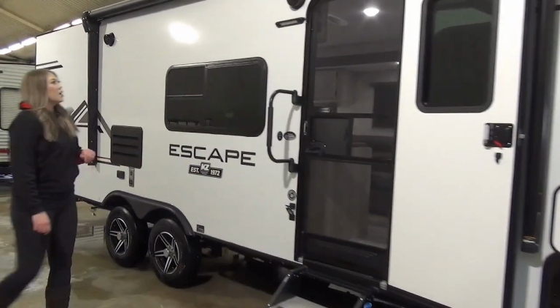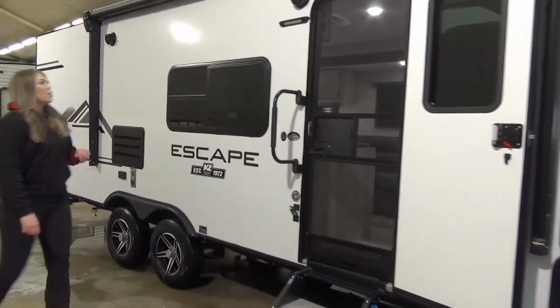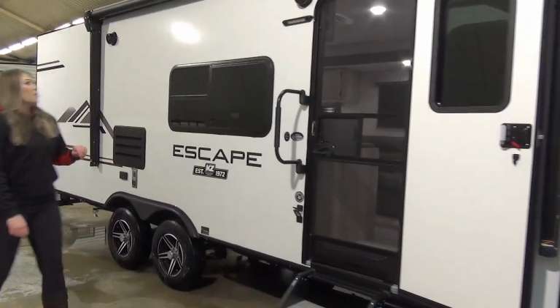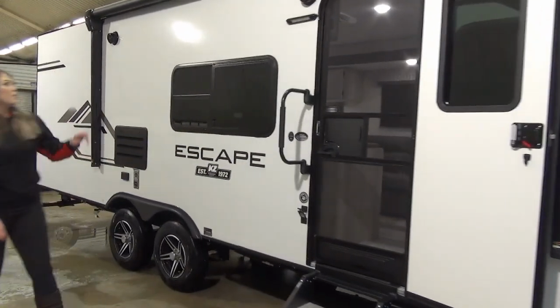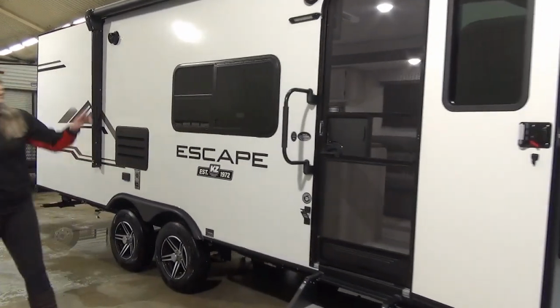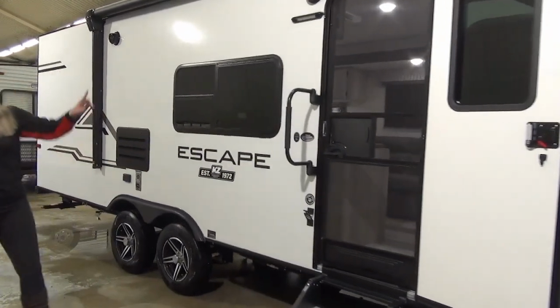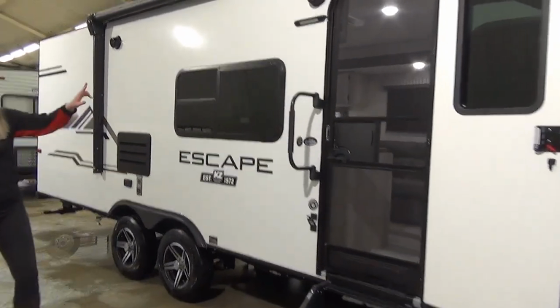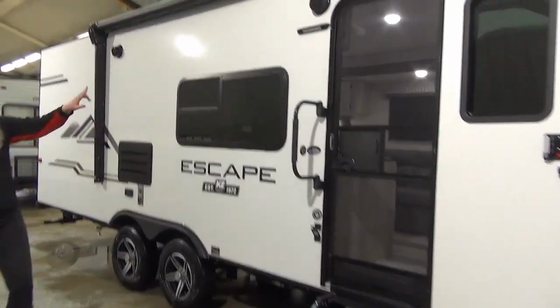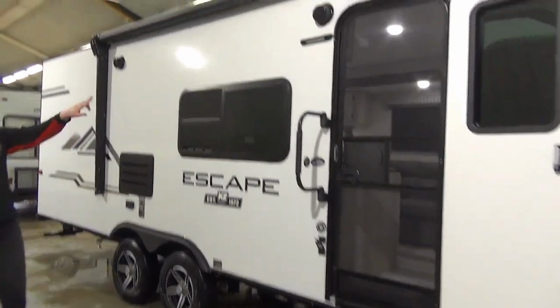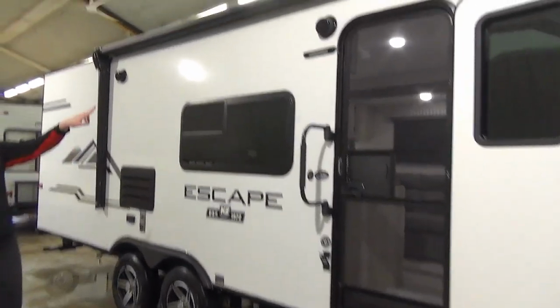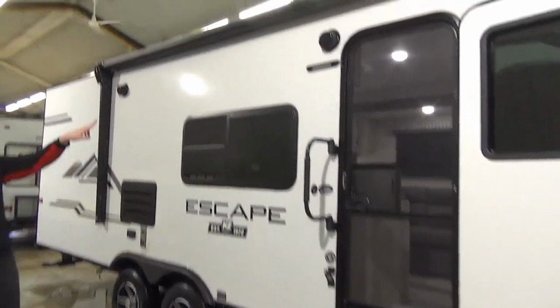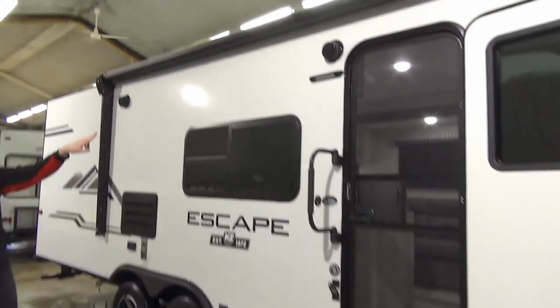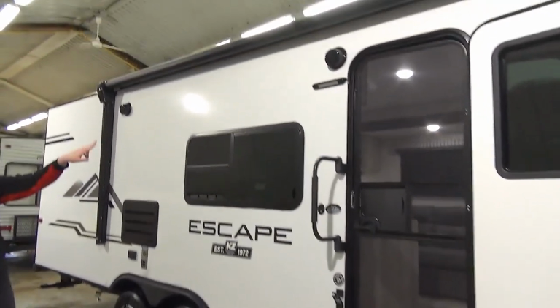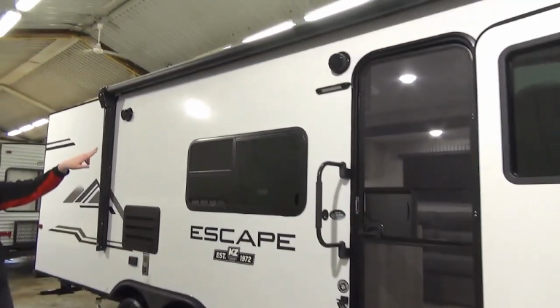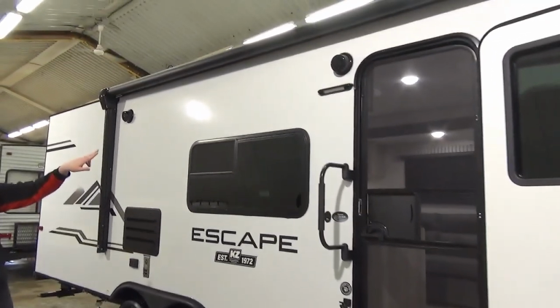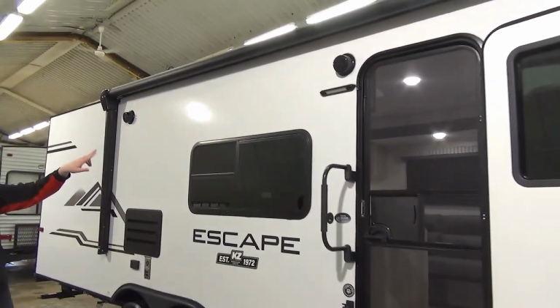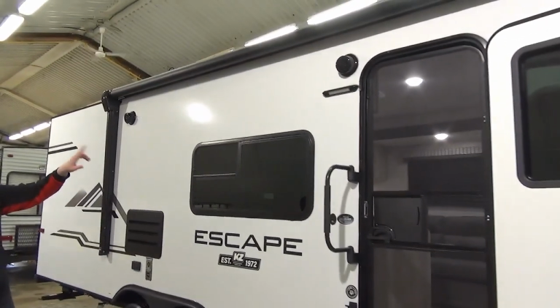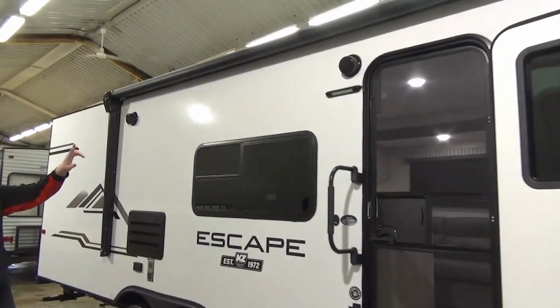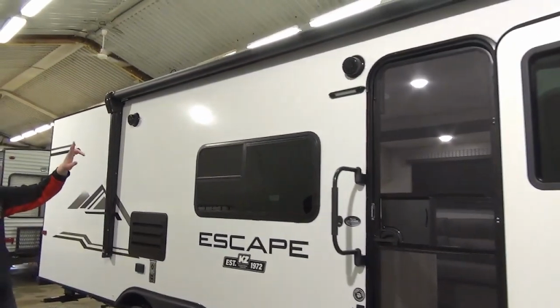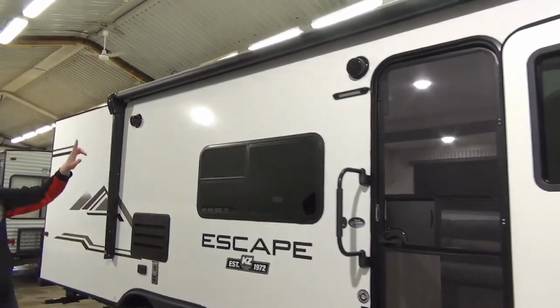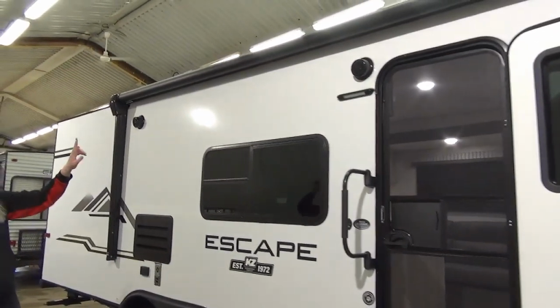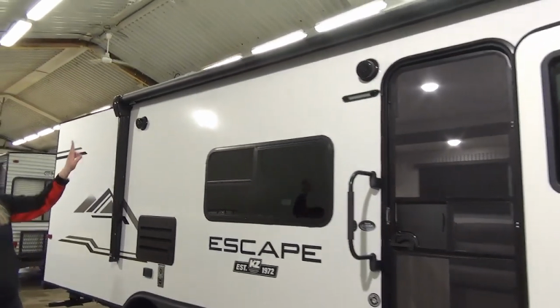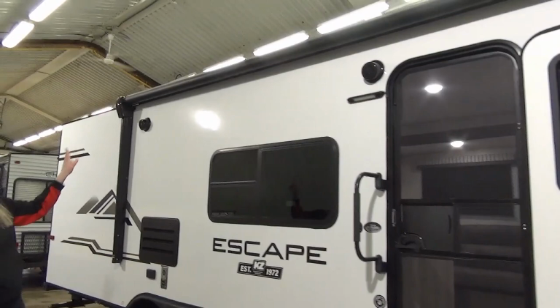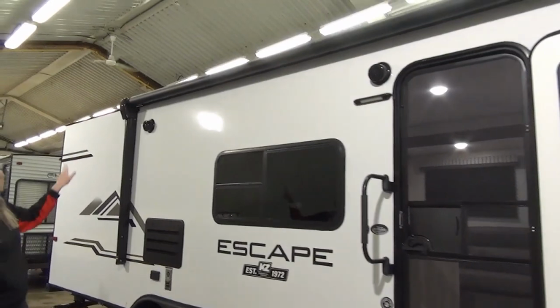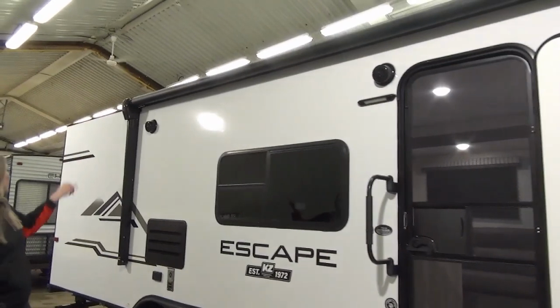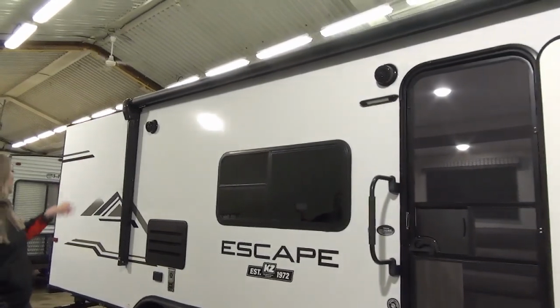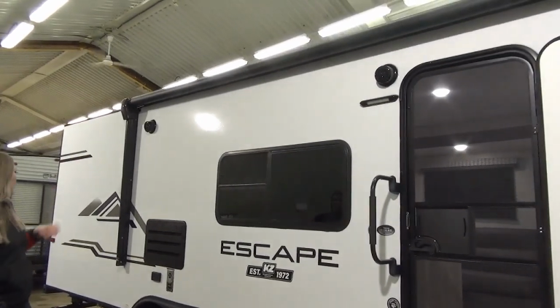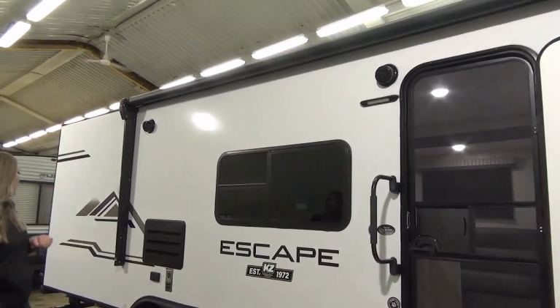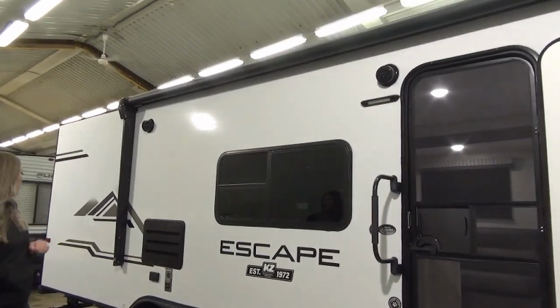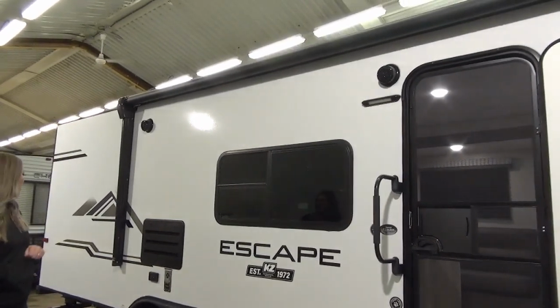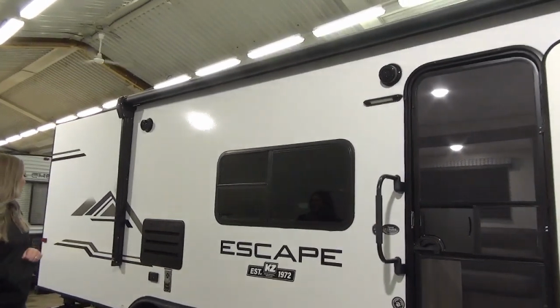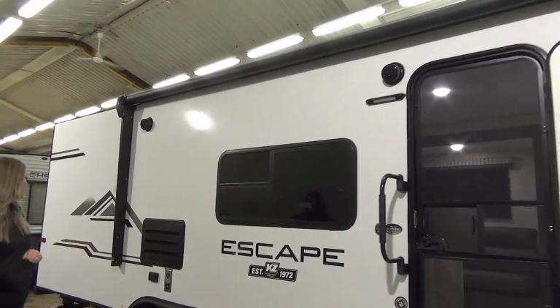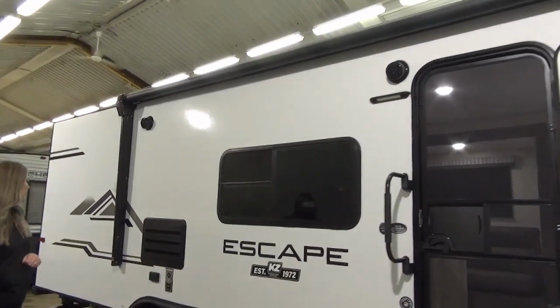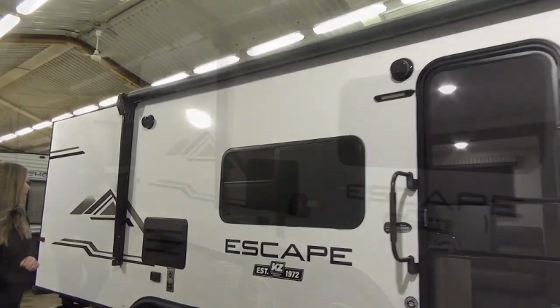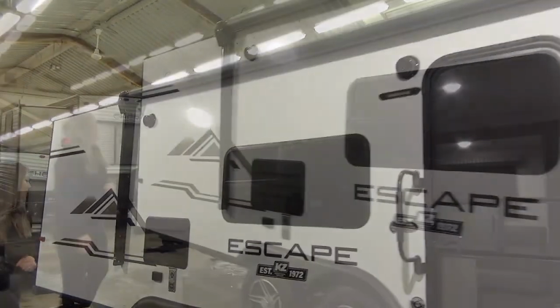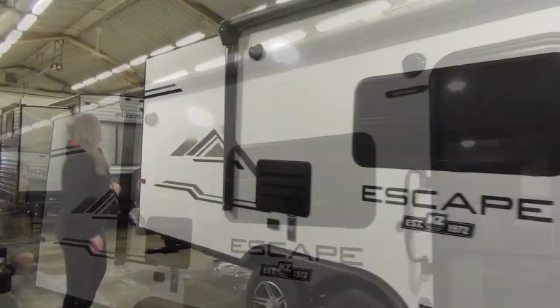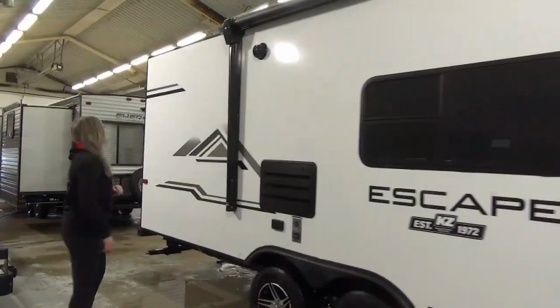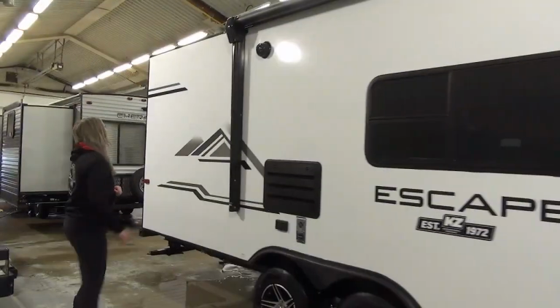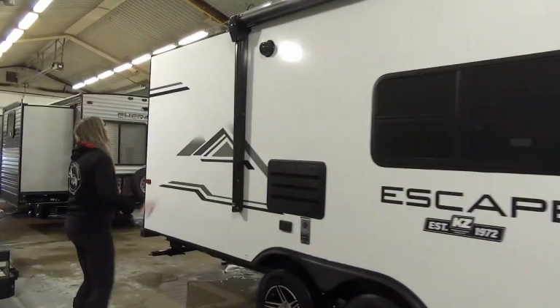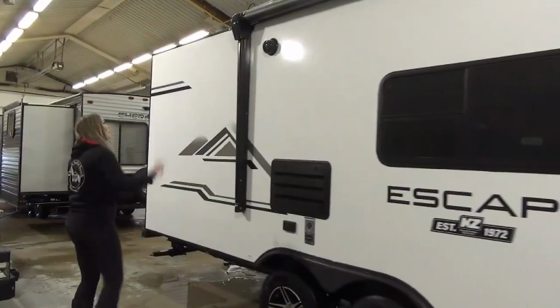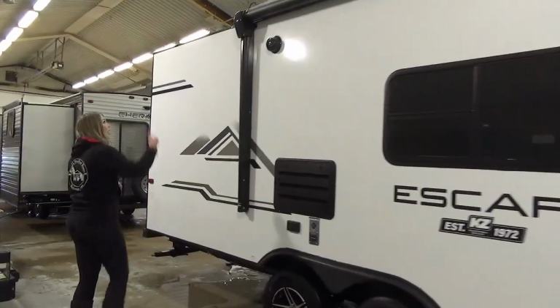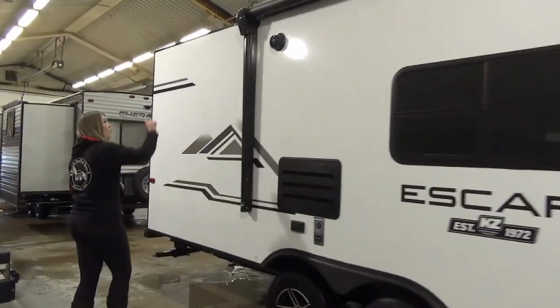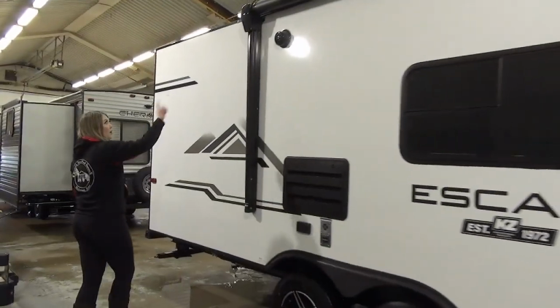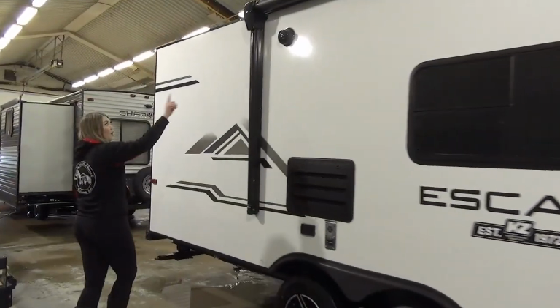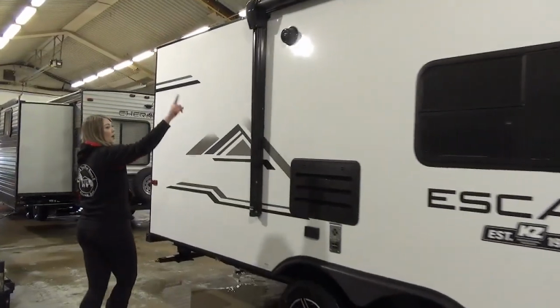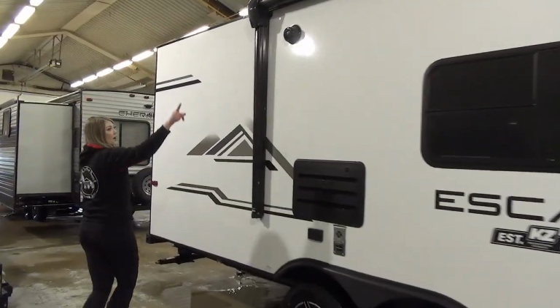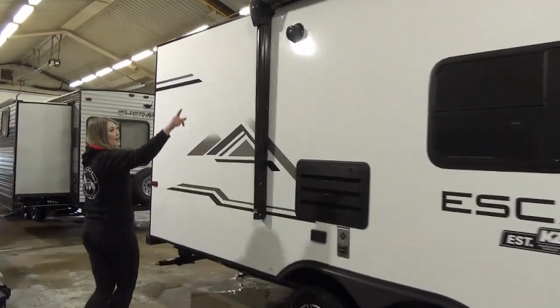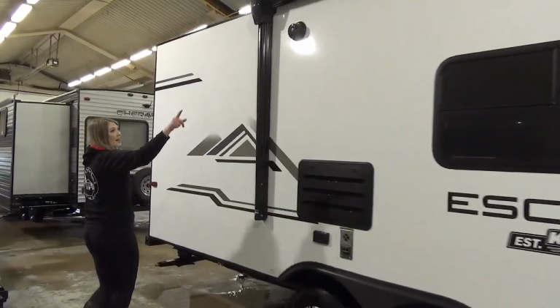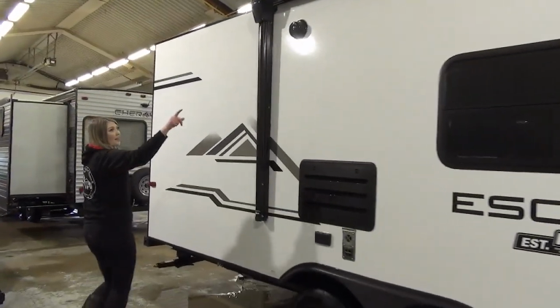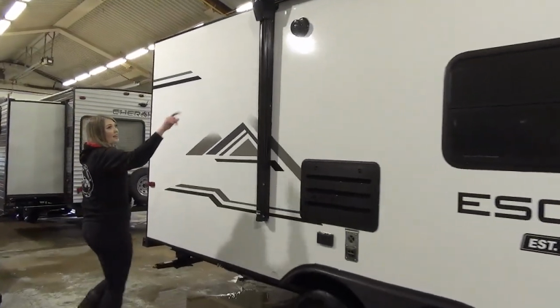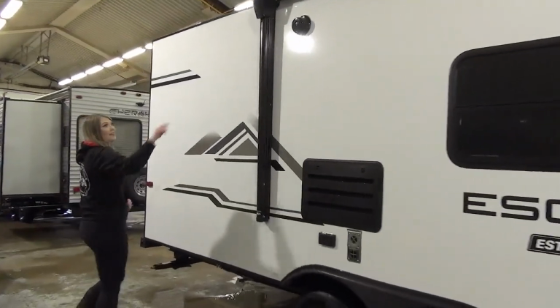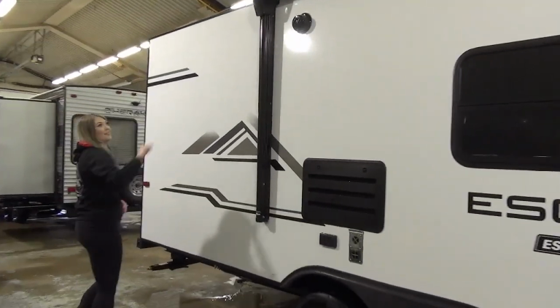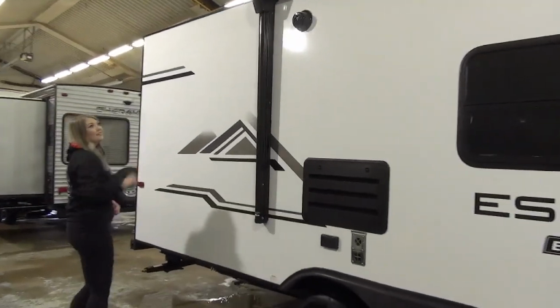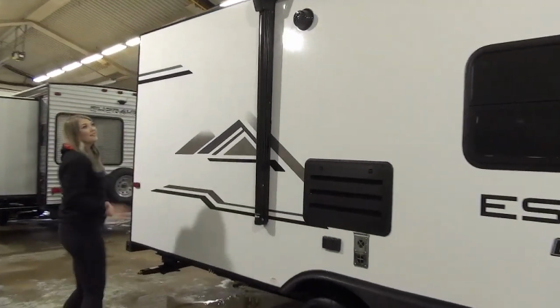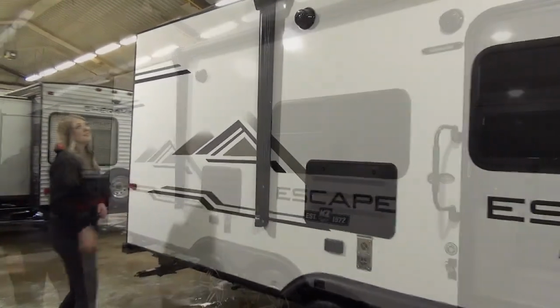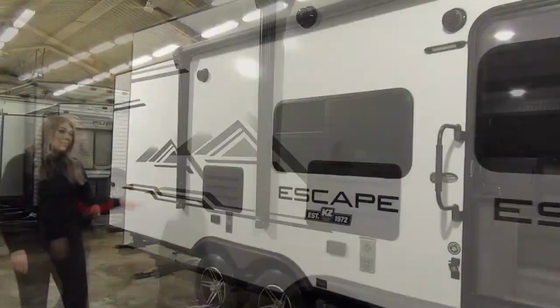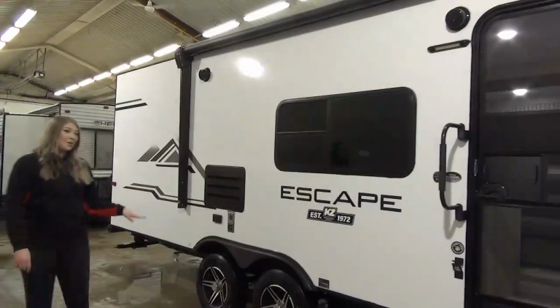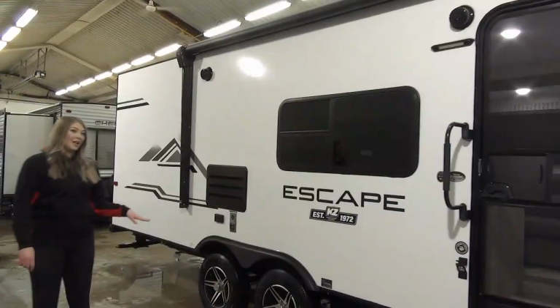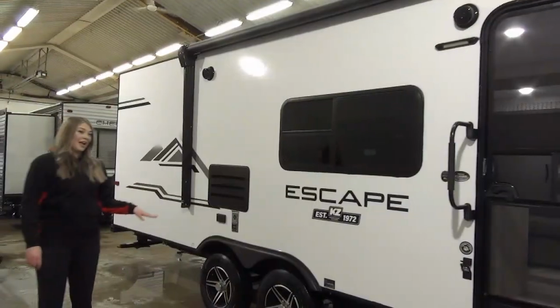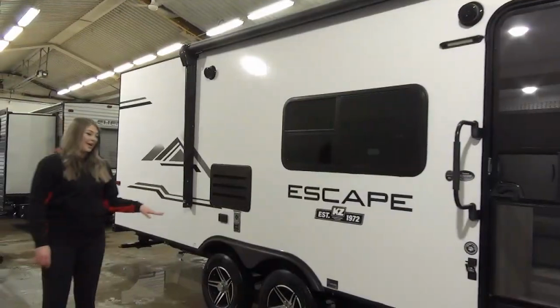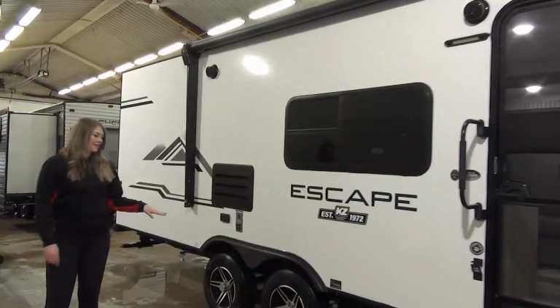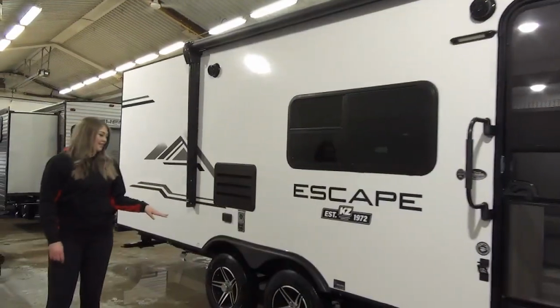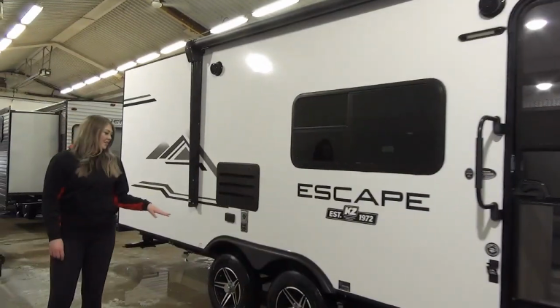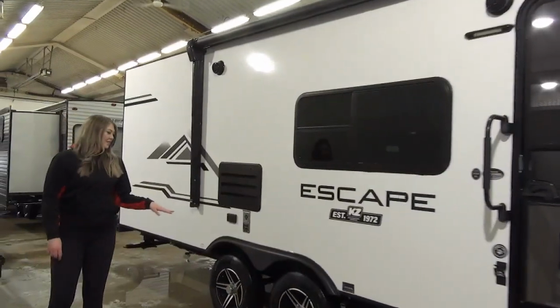We've got your LED light, outdoor speakers, power awning, and dual axles.